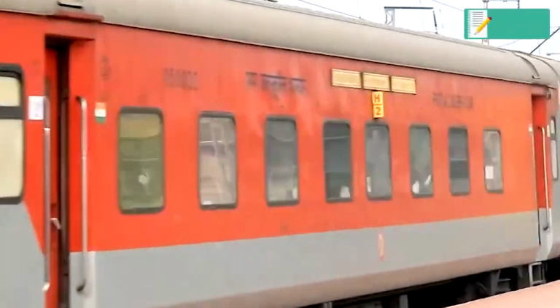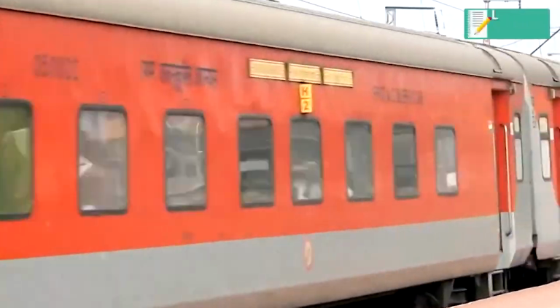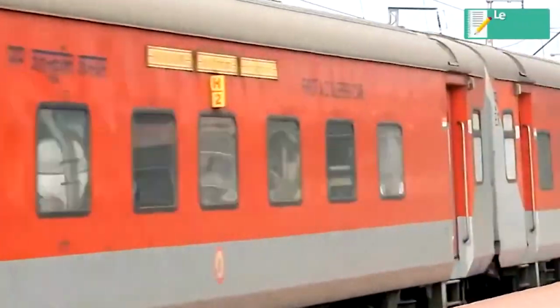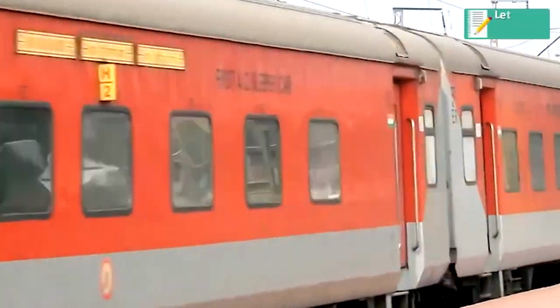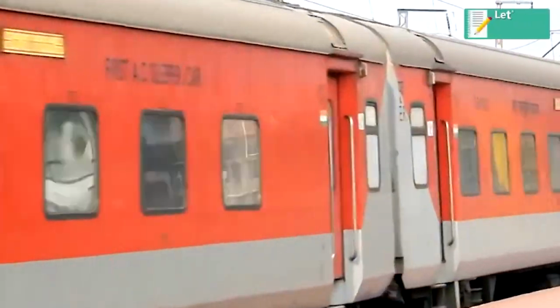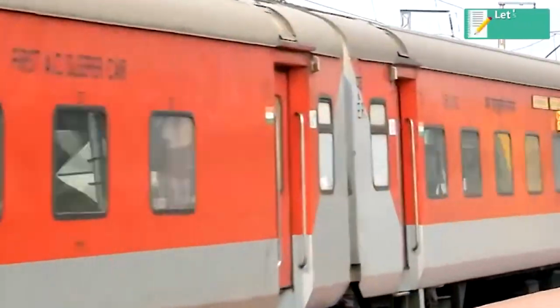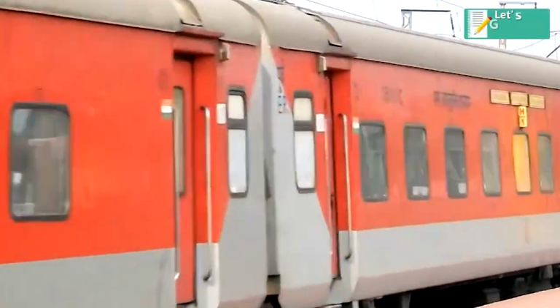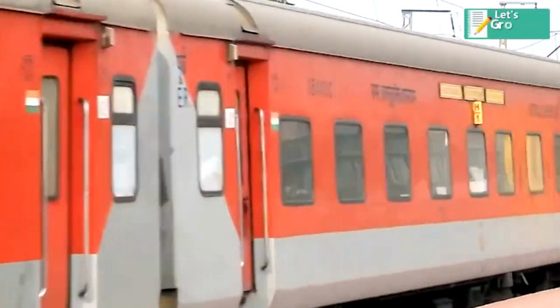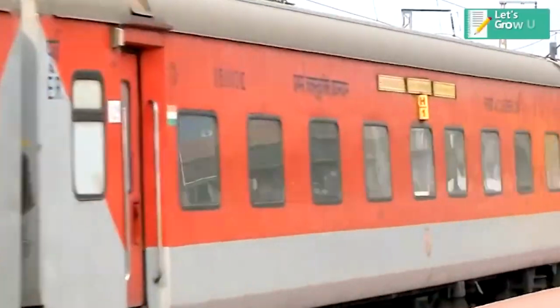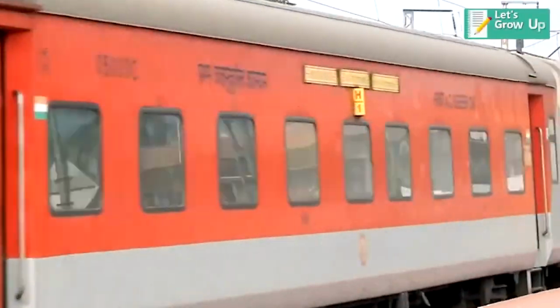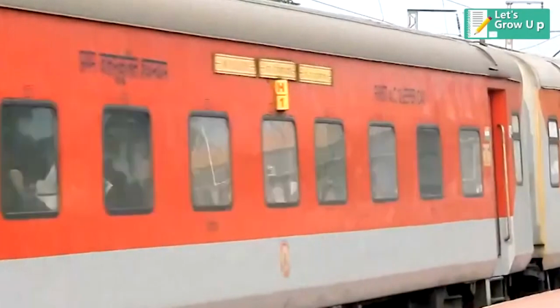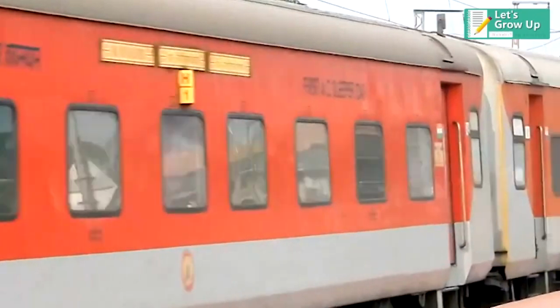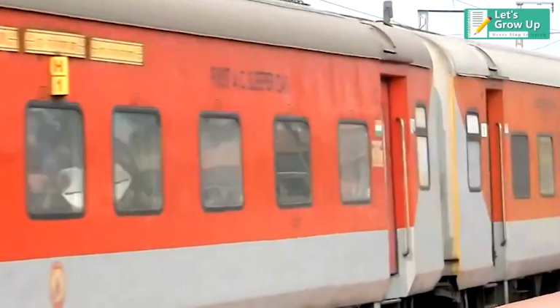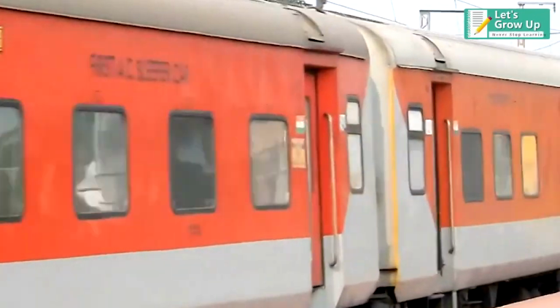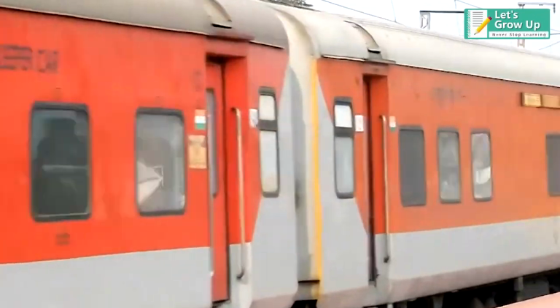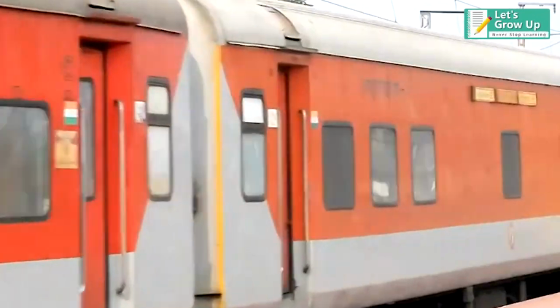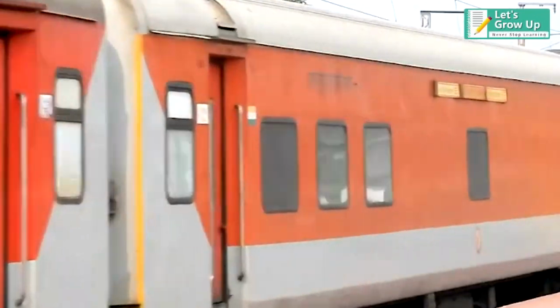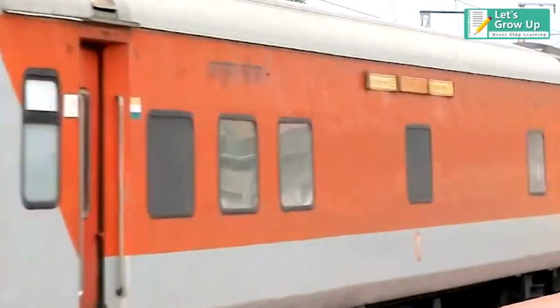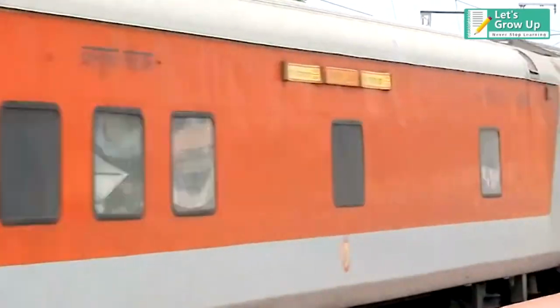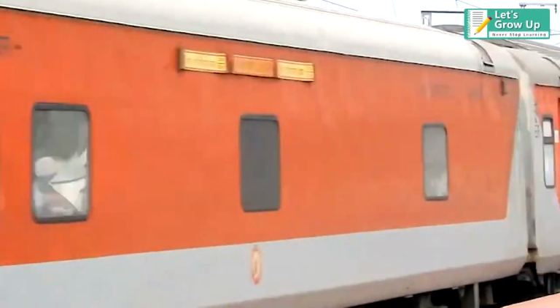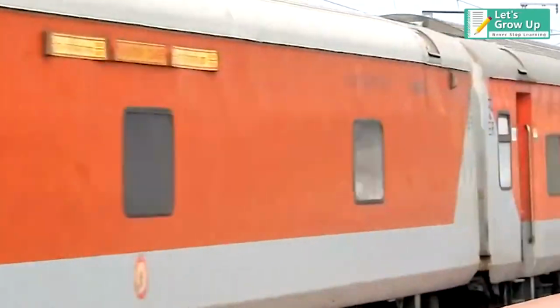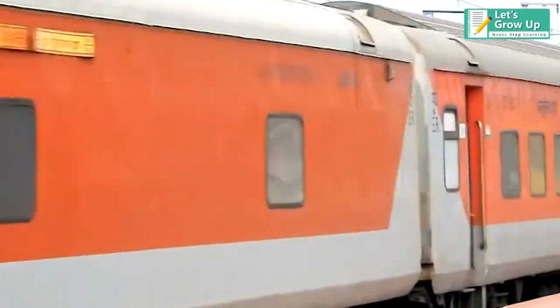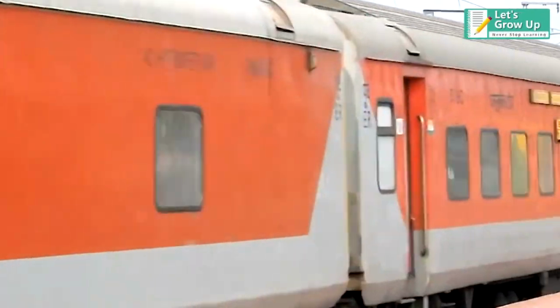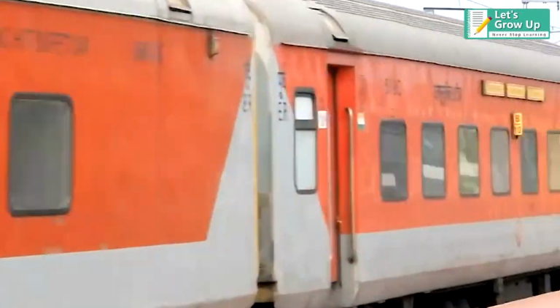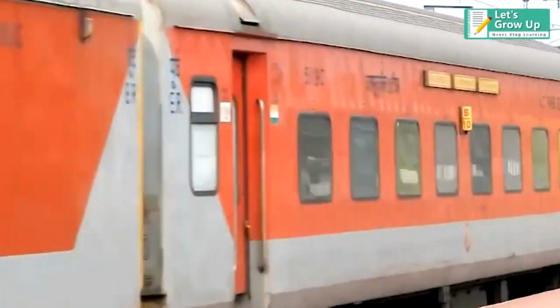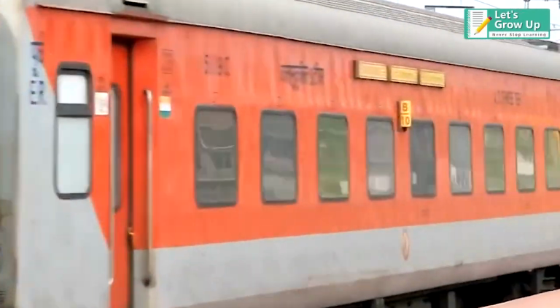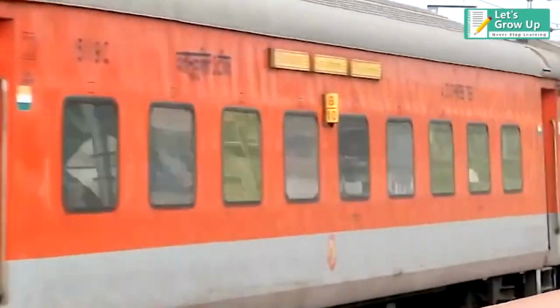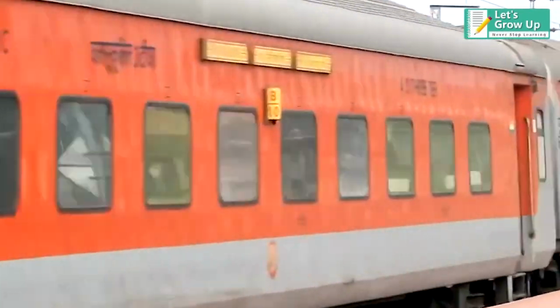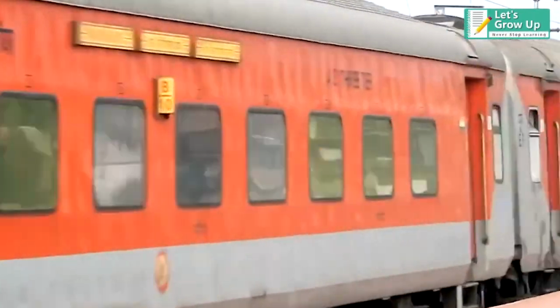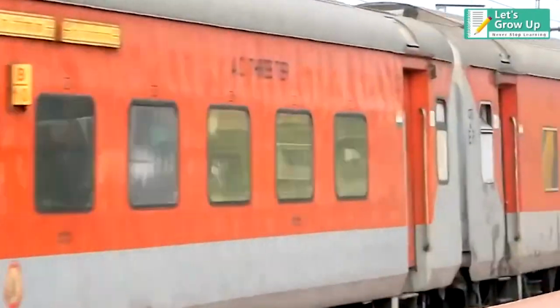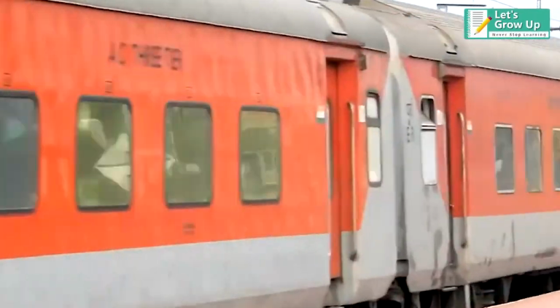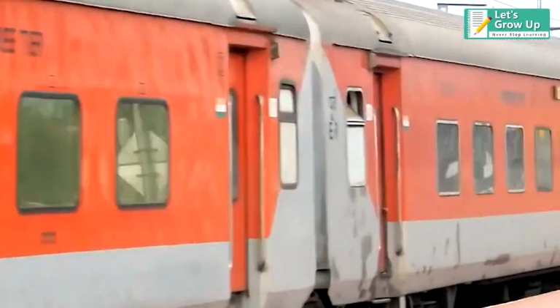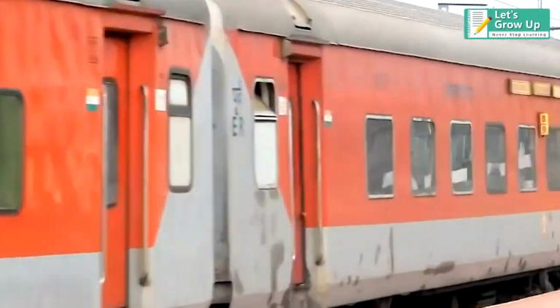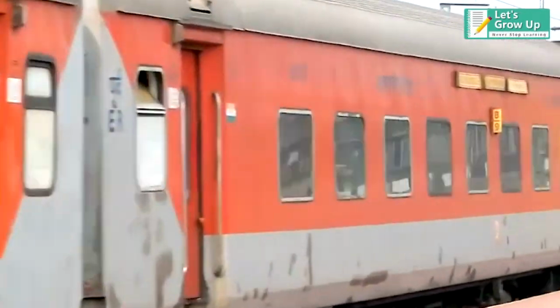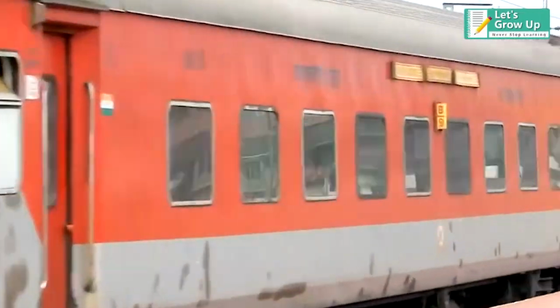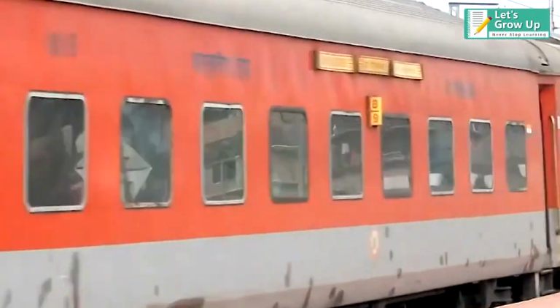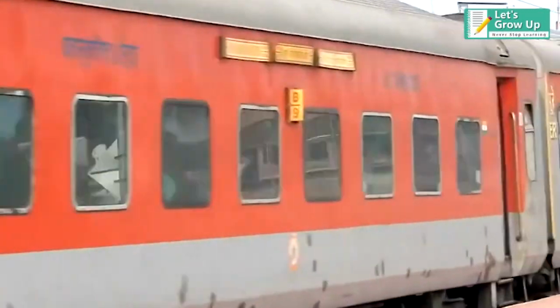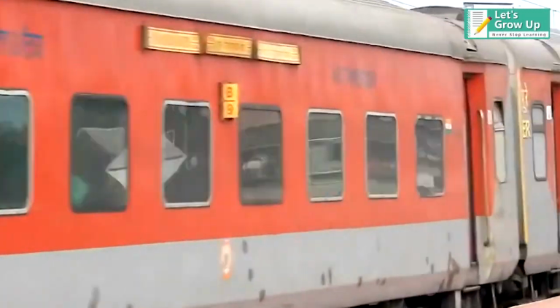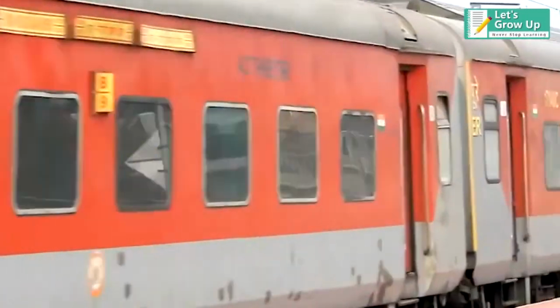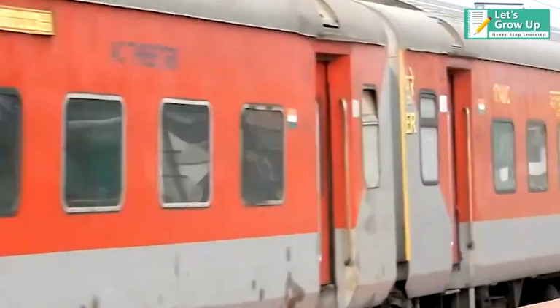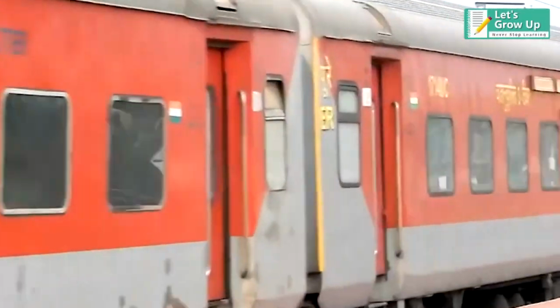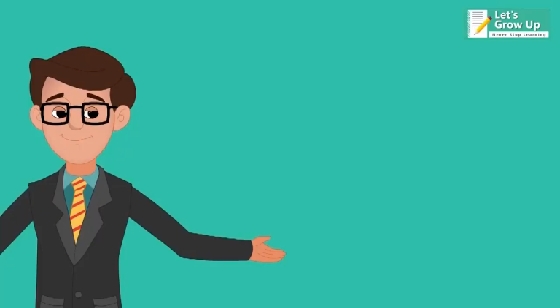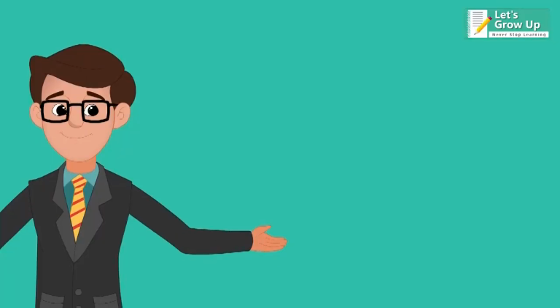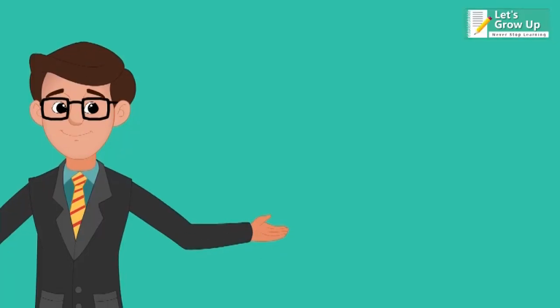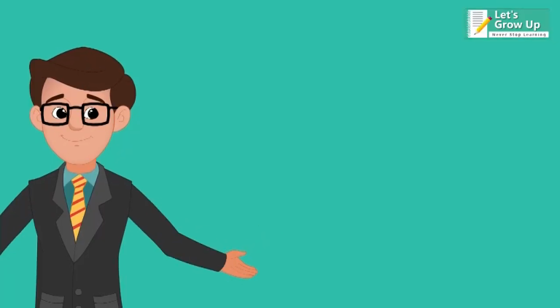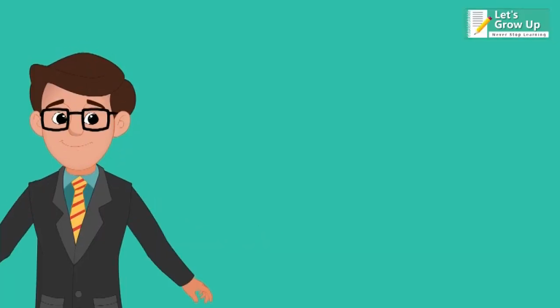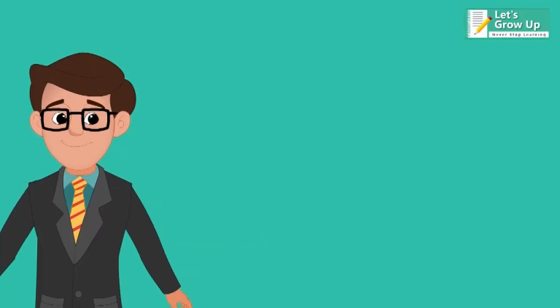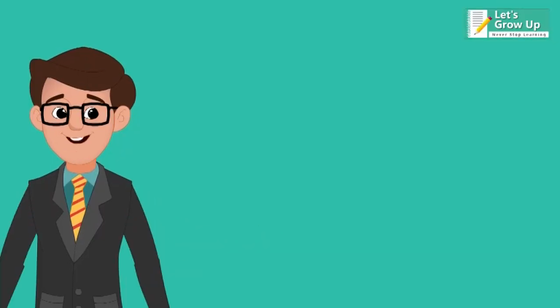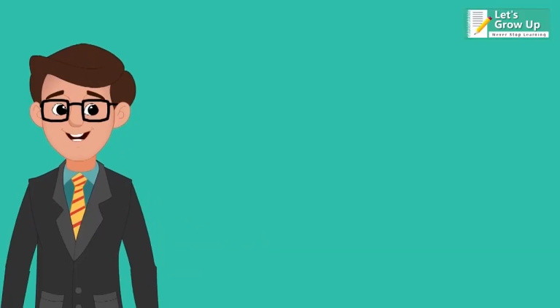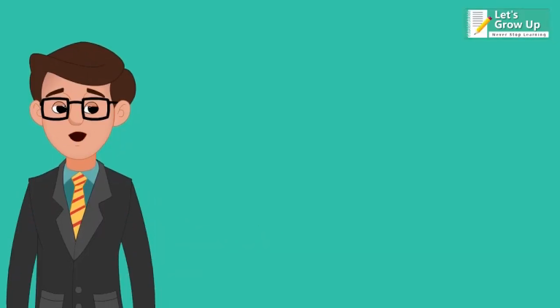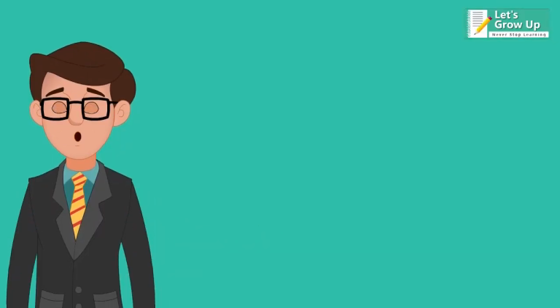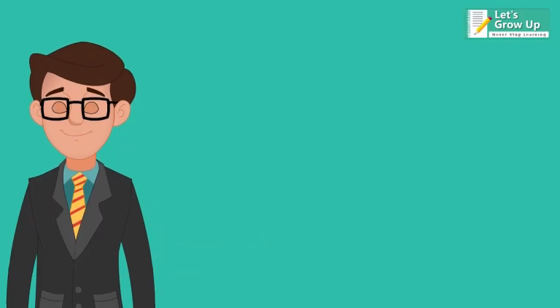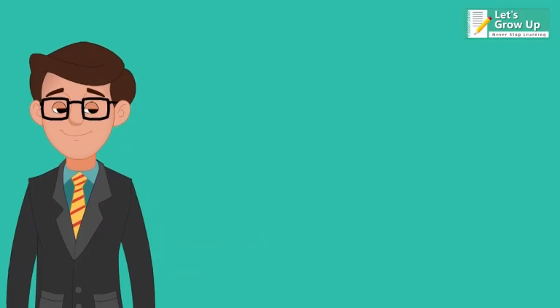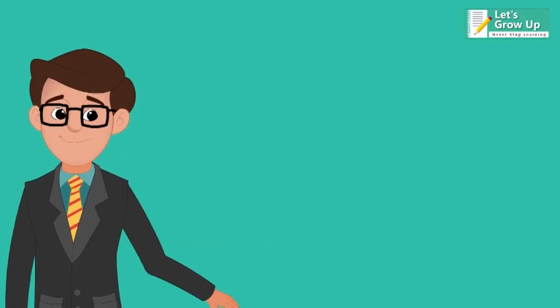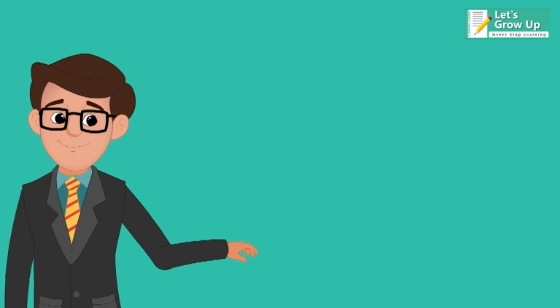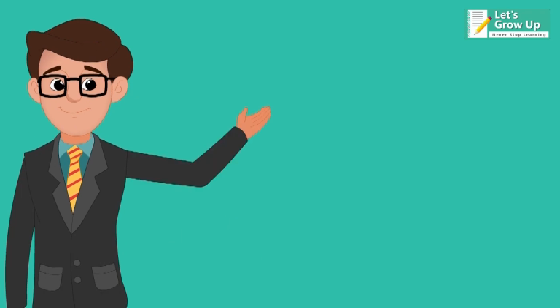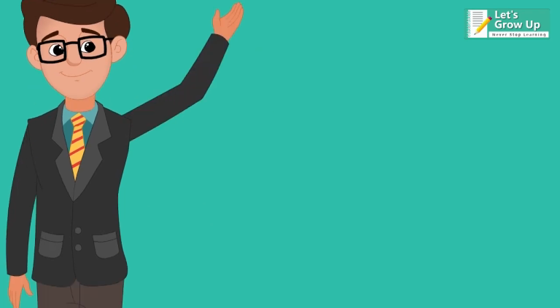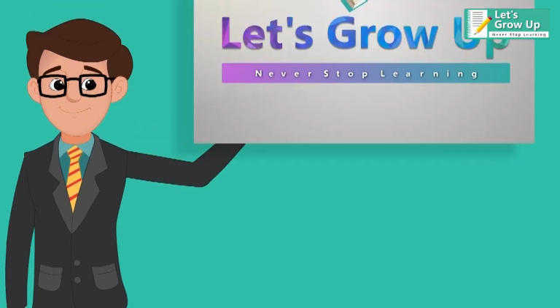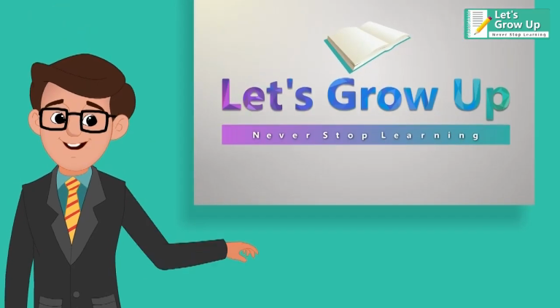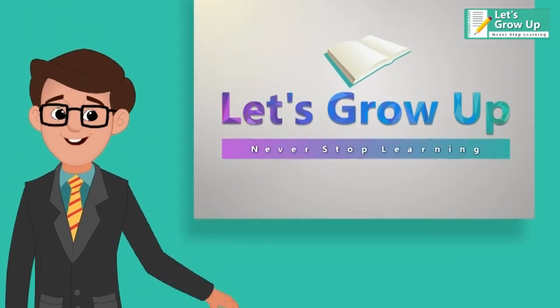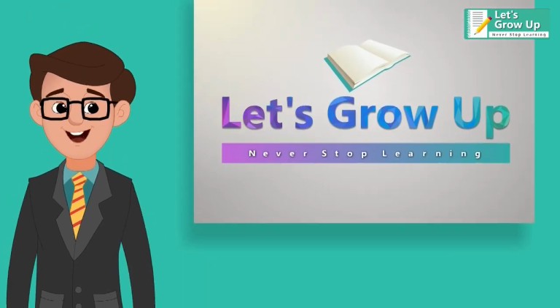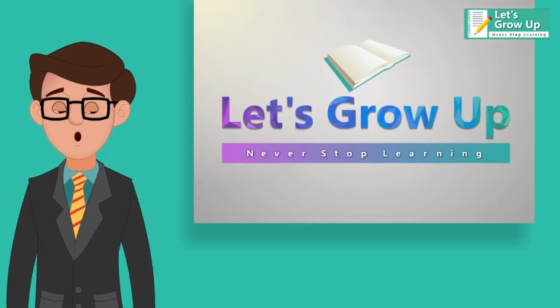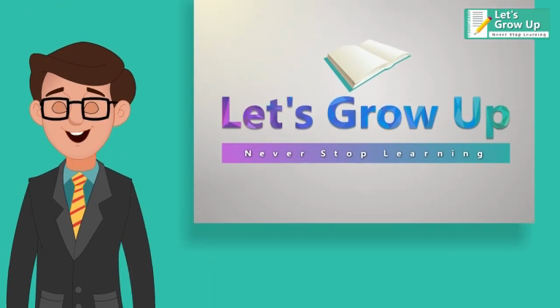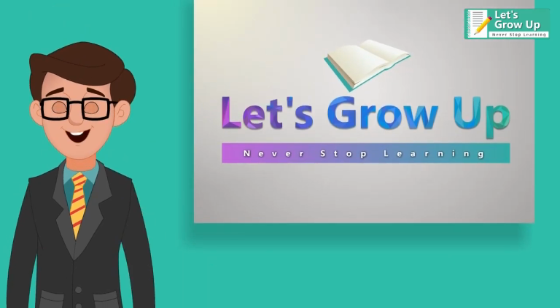If you want to learn more about railway couplers, please check out our next video. Thank you. Let's grow up — never stop your learning.